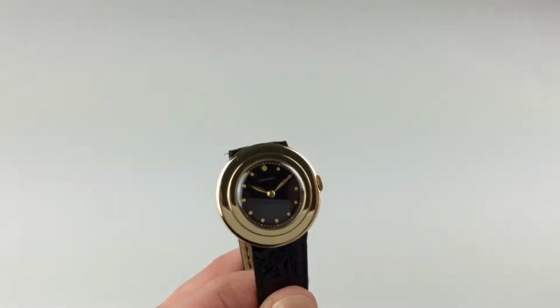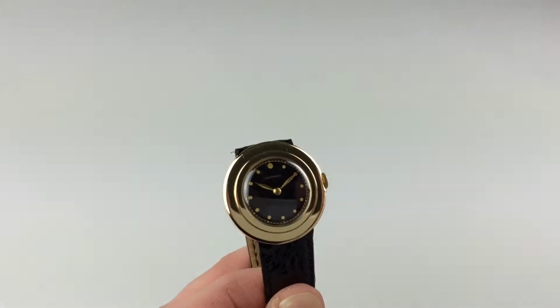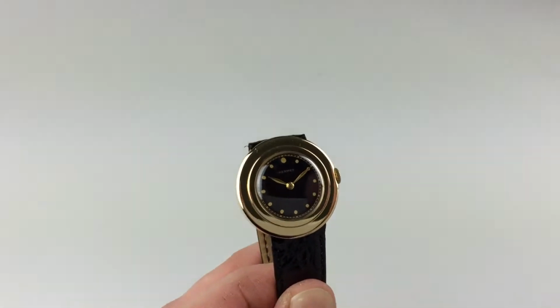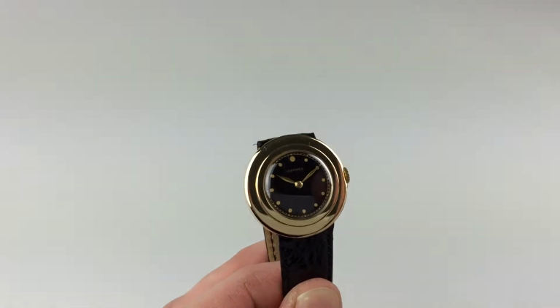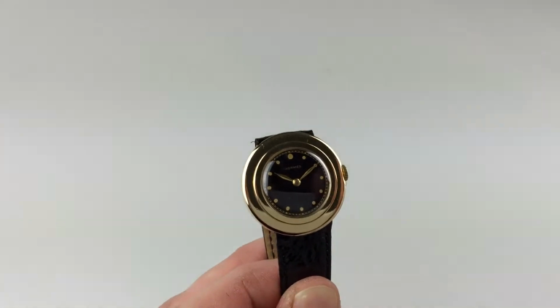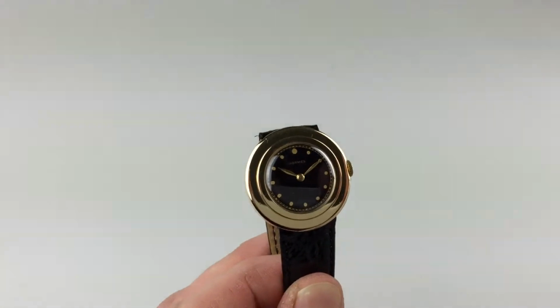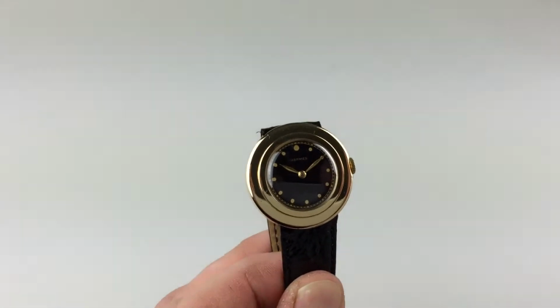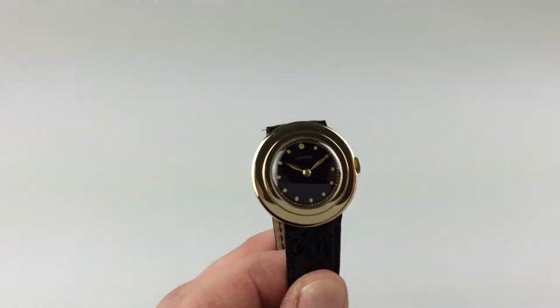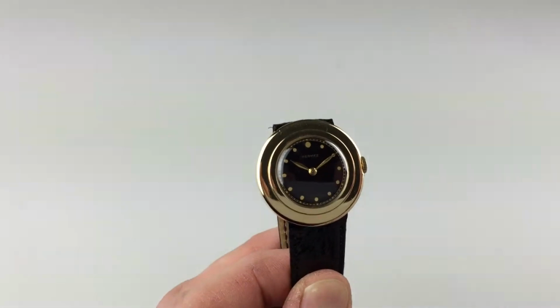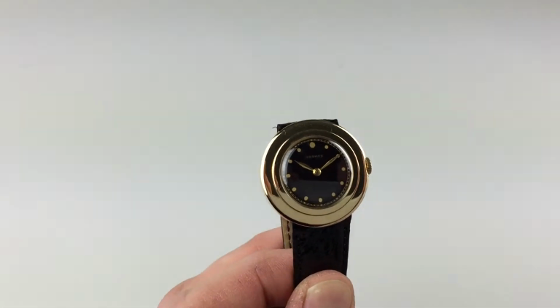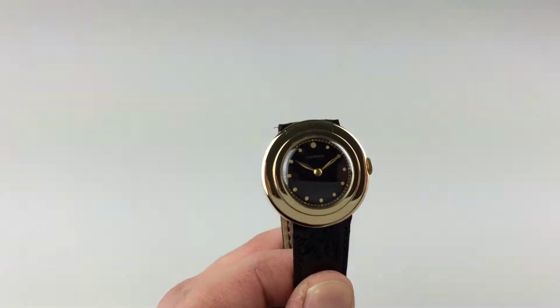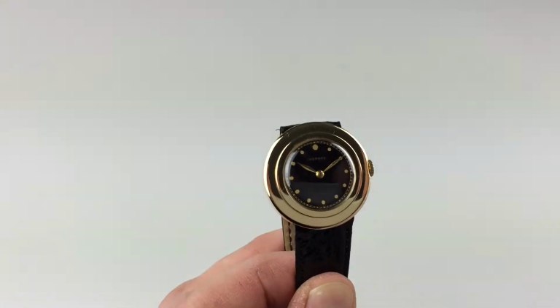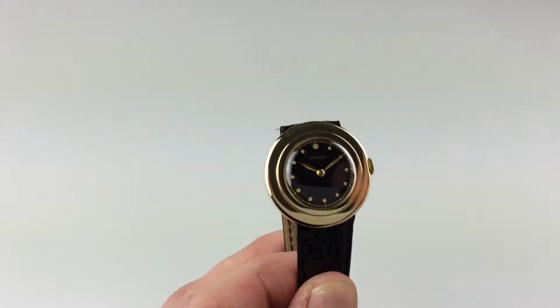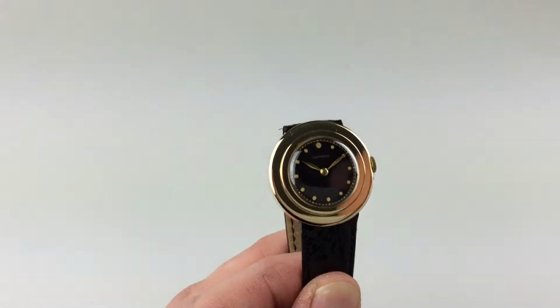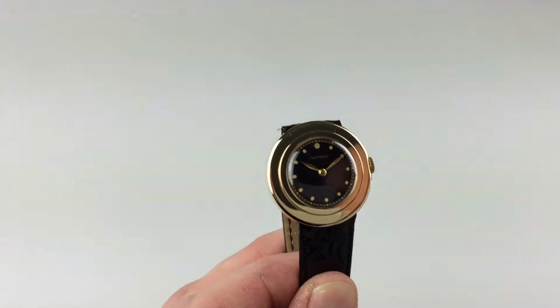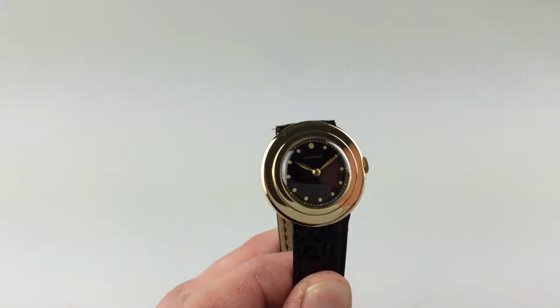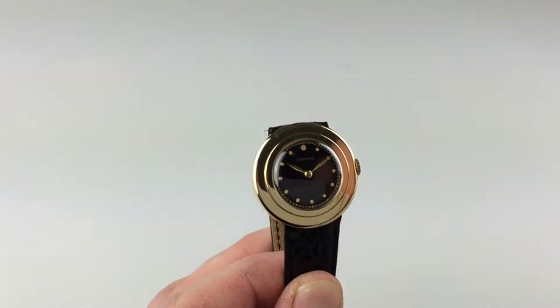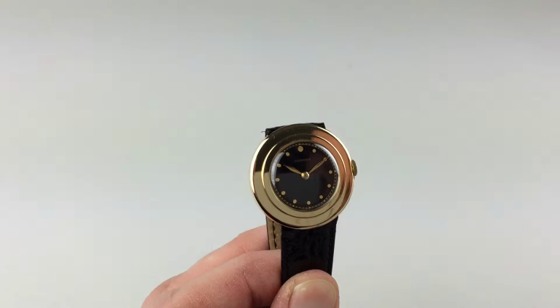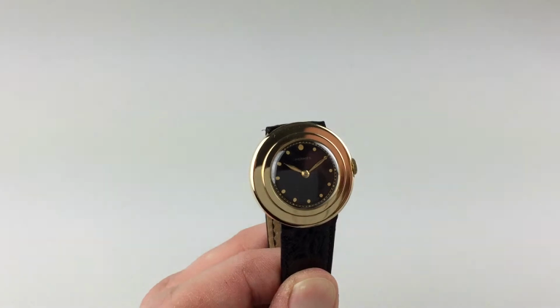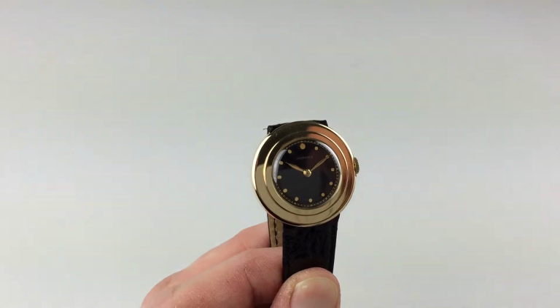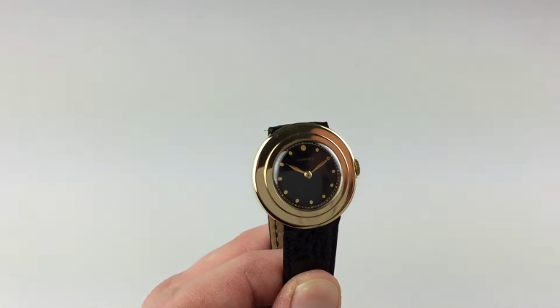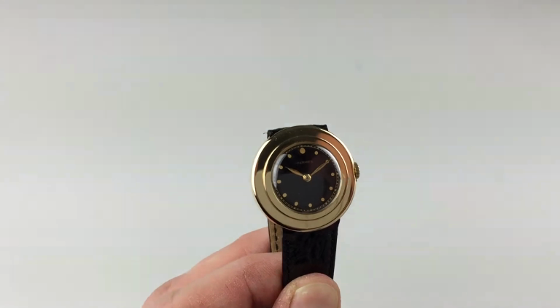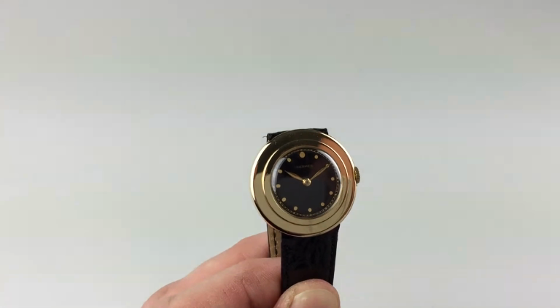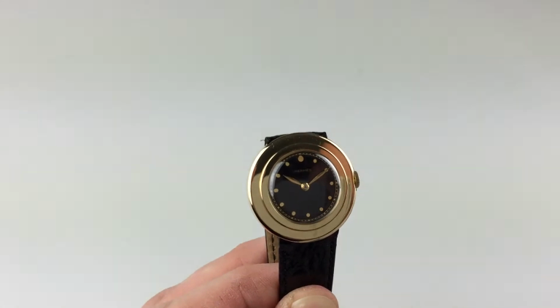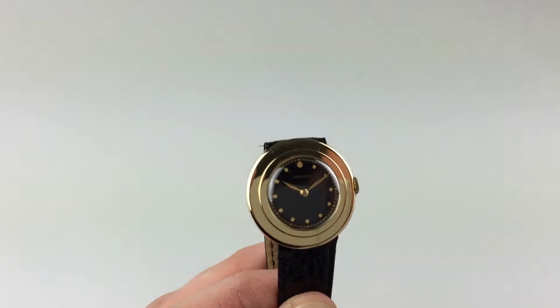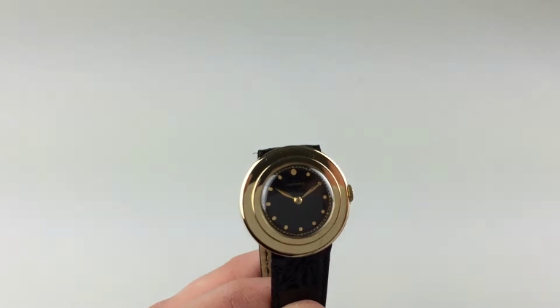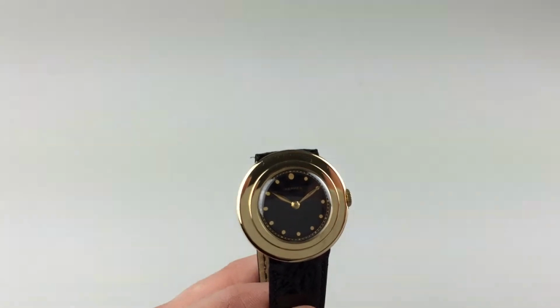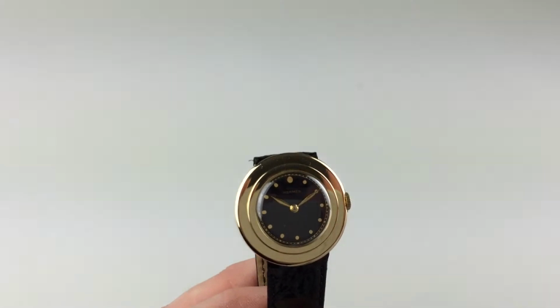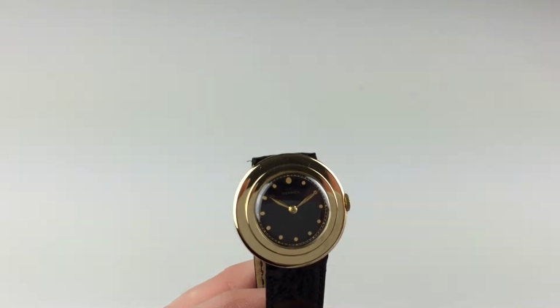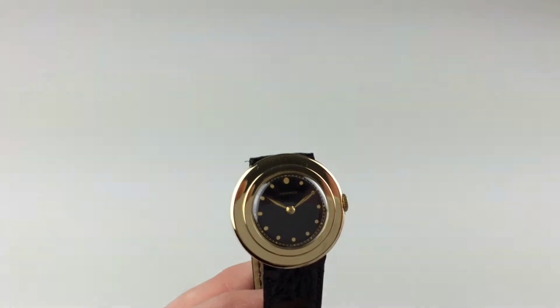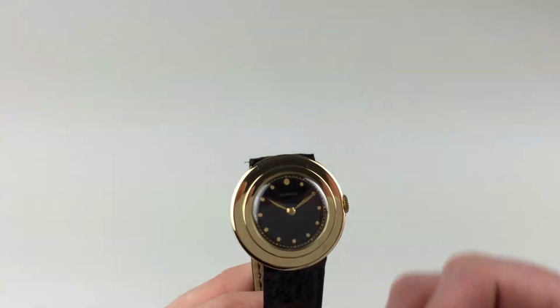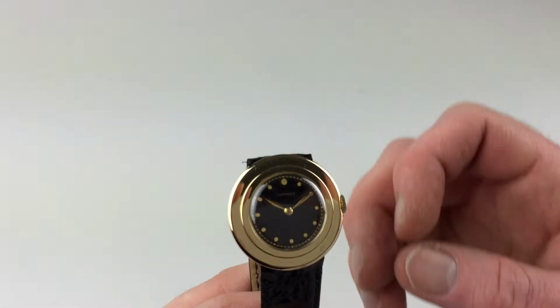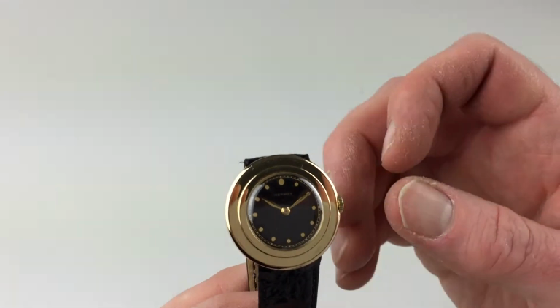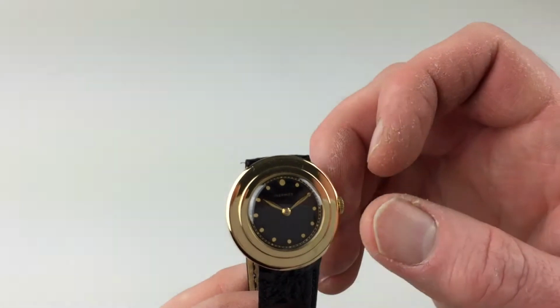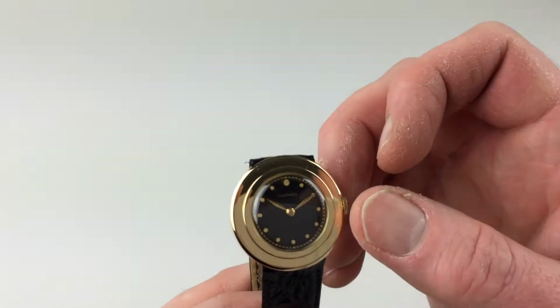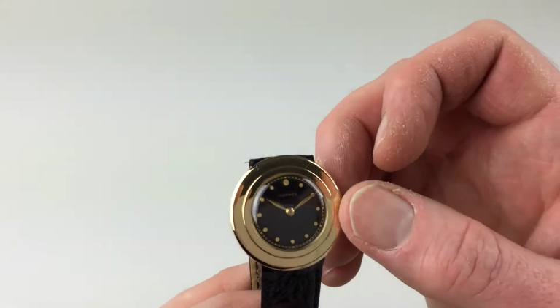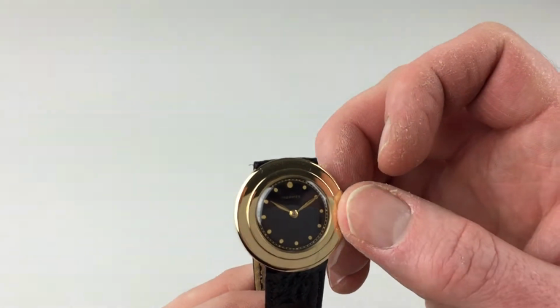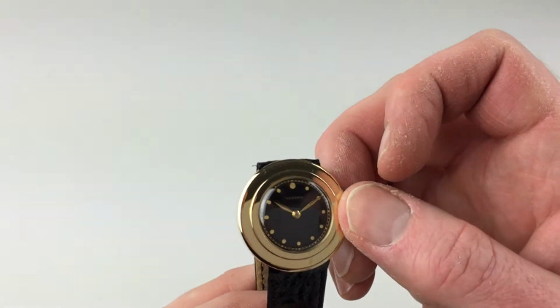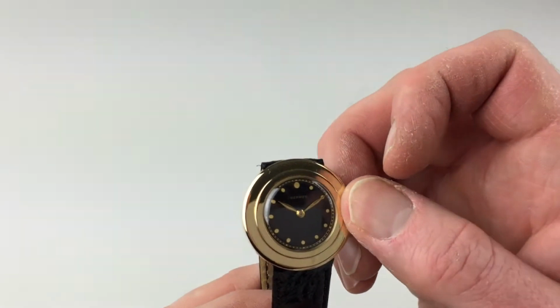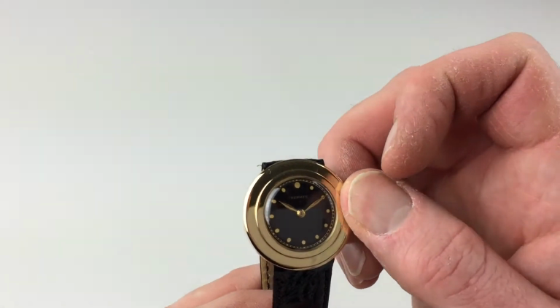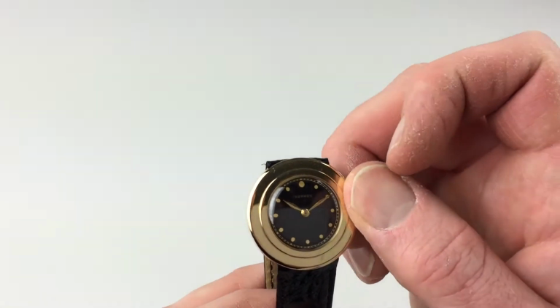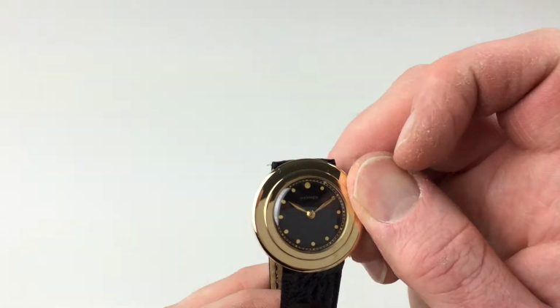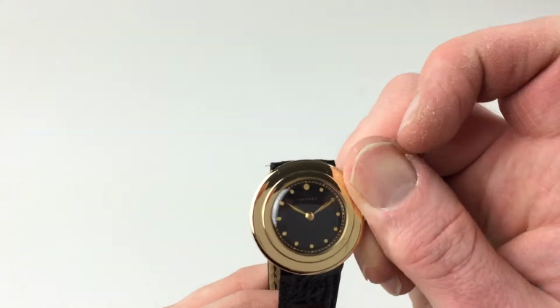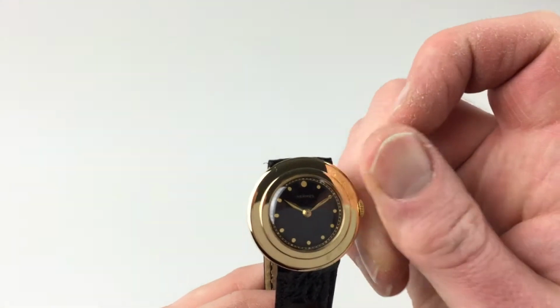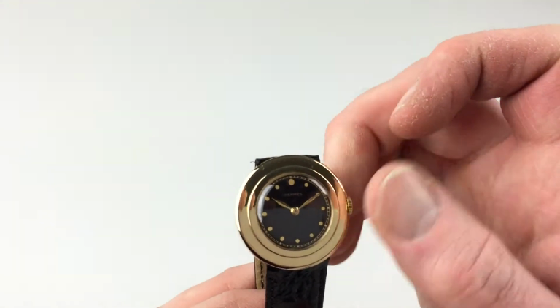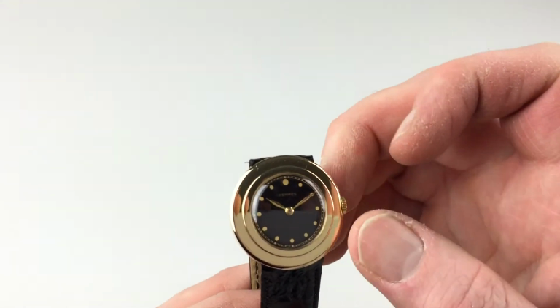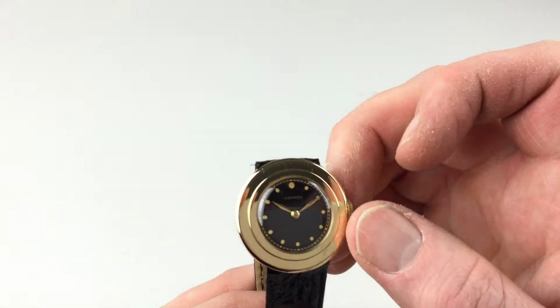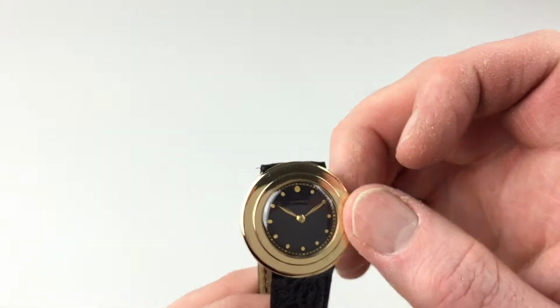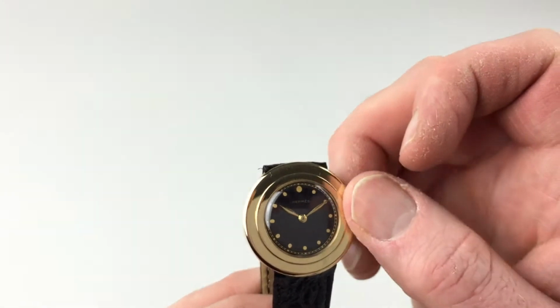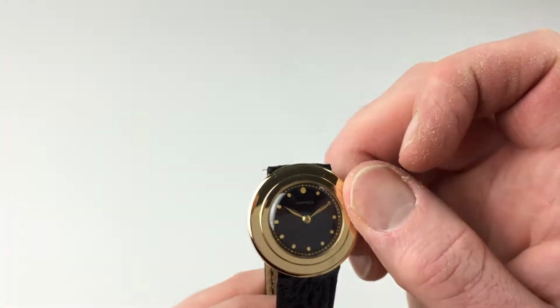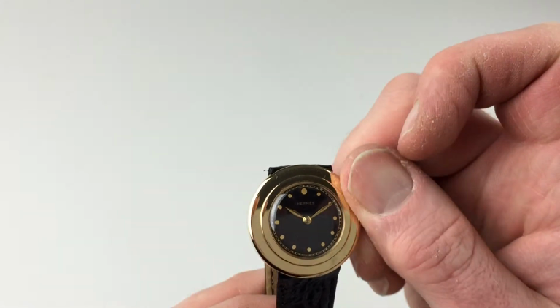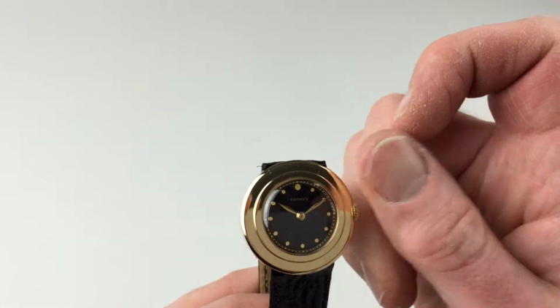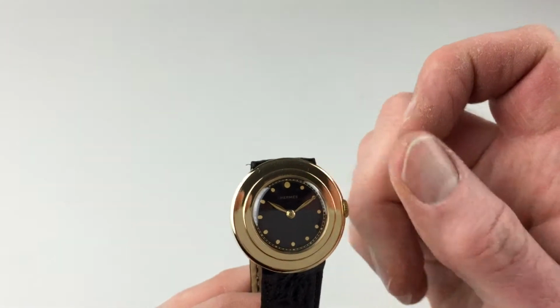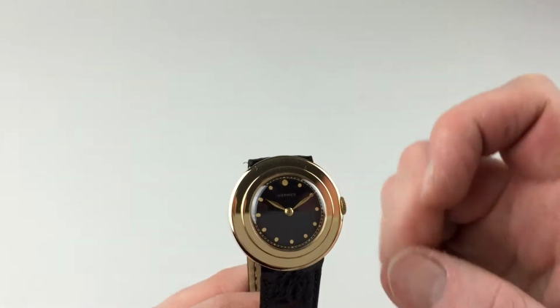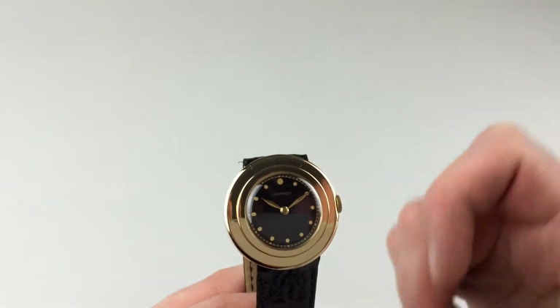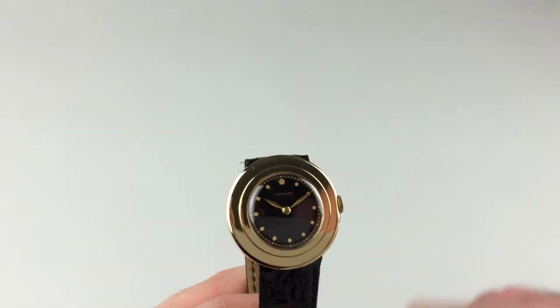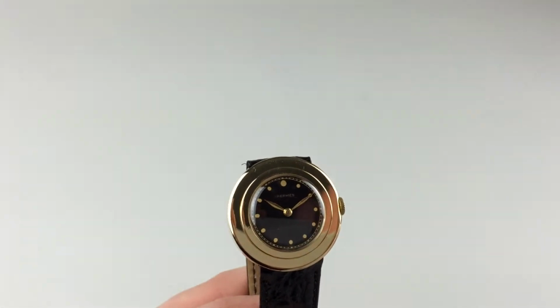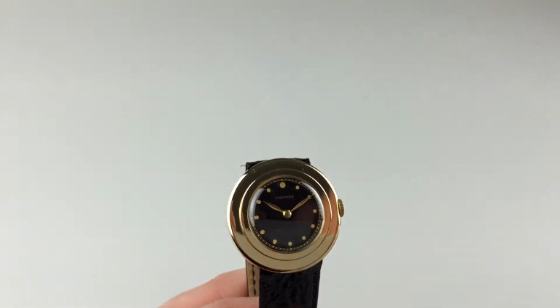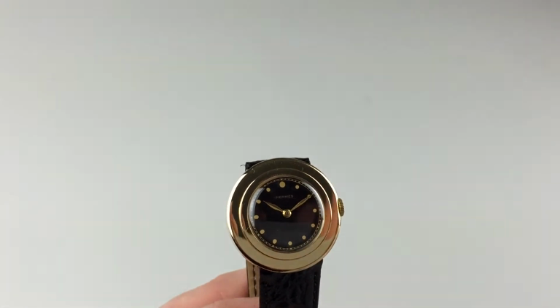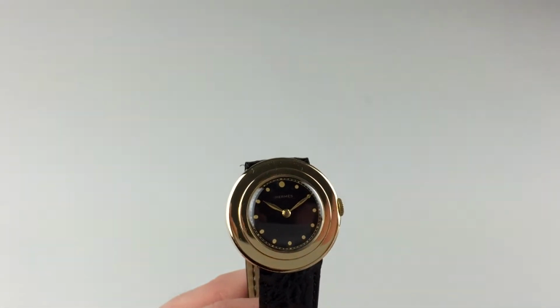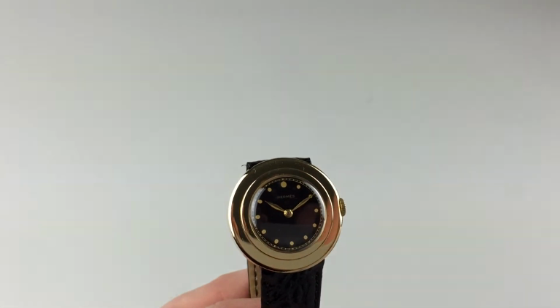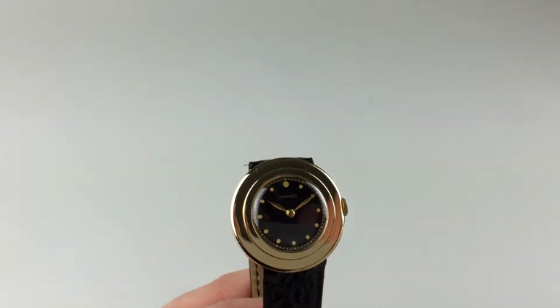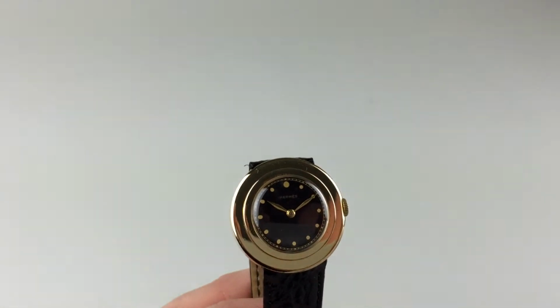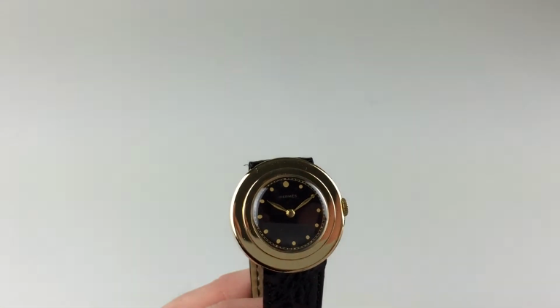It's a manual wristwatch that requires winding when being worn. In order to achieve this, turn the crown away from you, the wearer, until the spring feels tight.